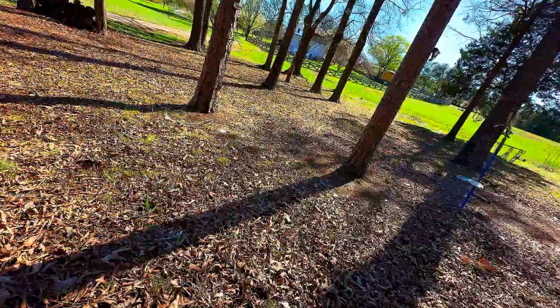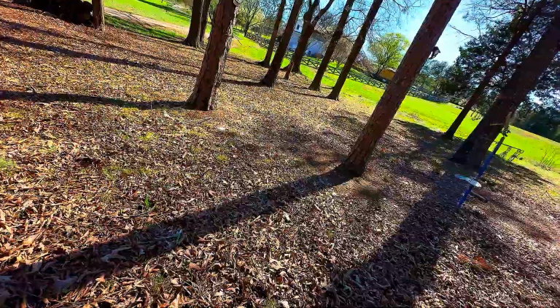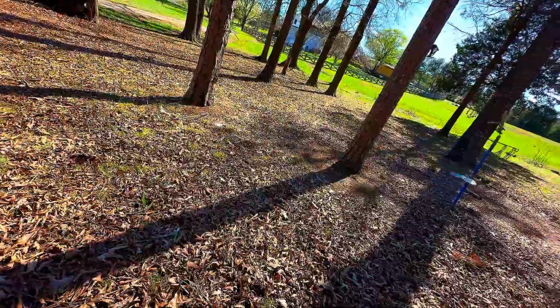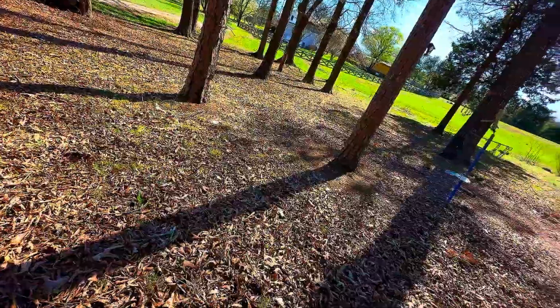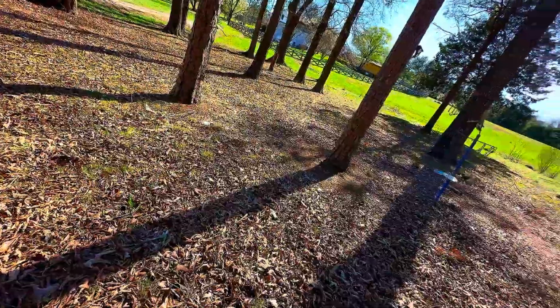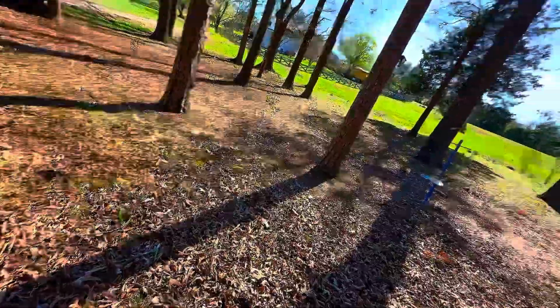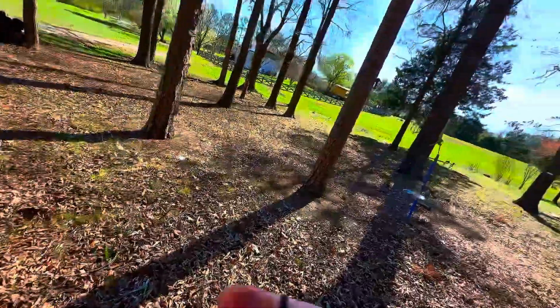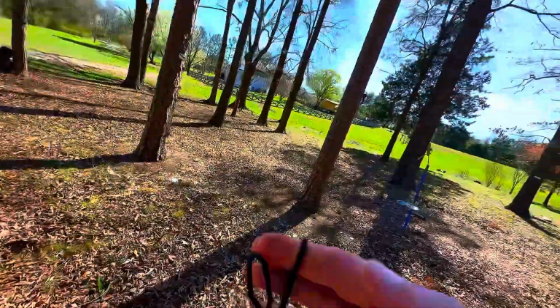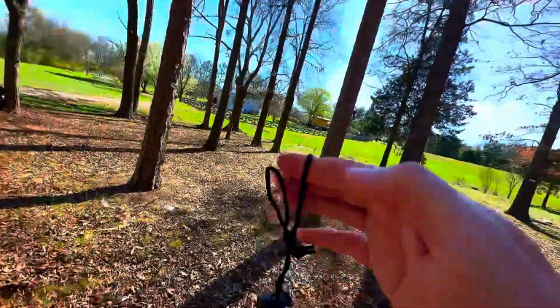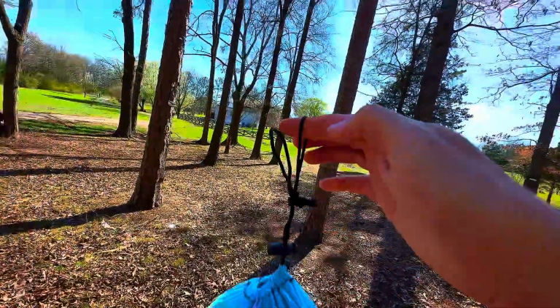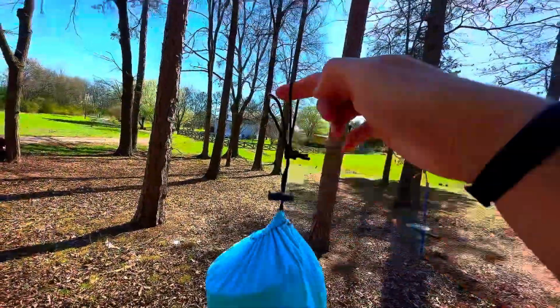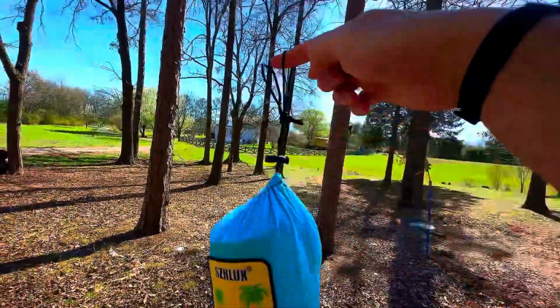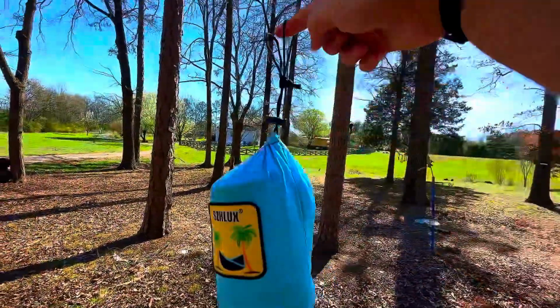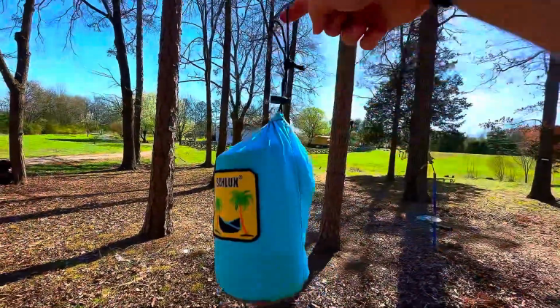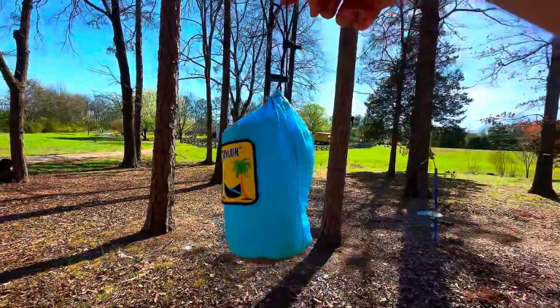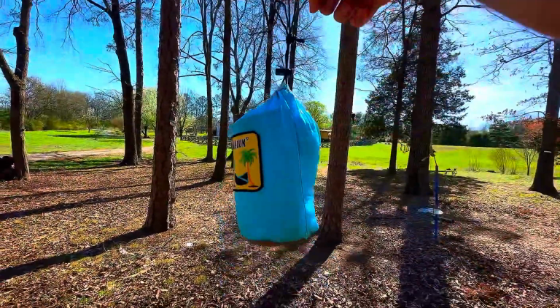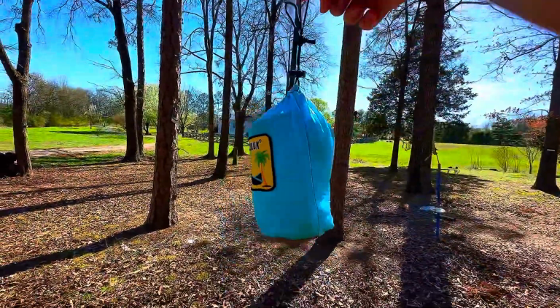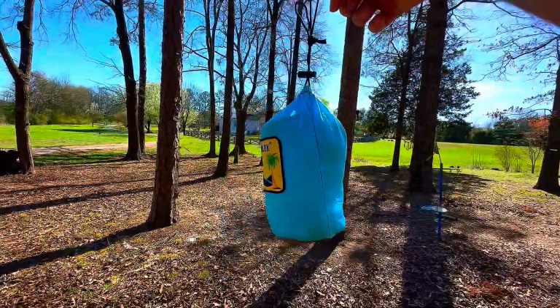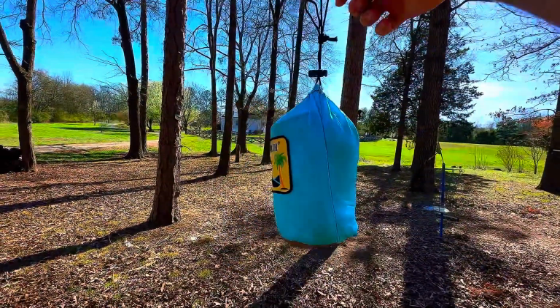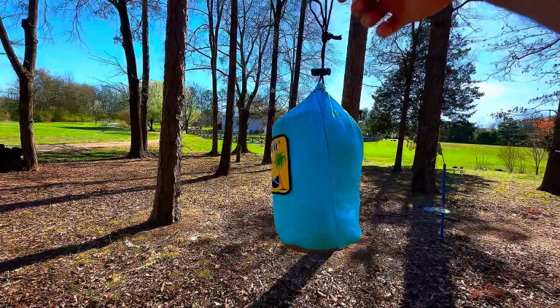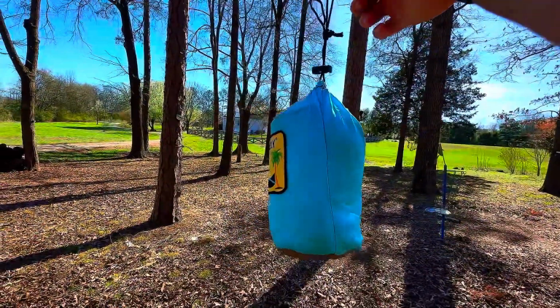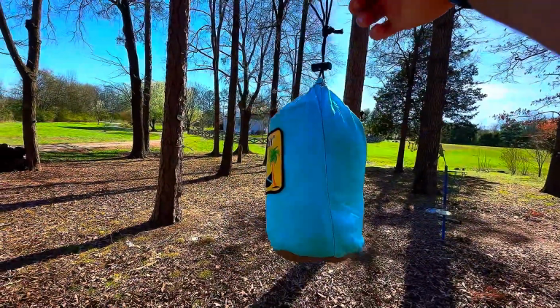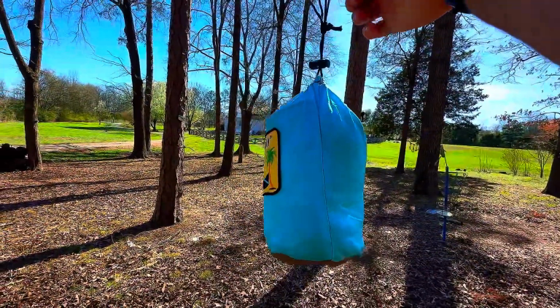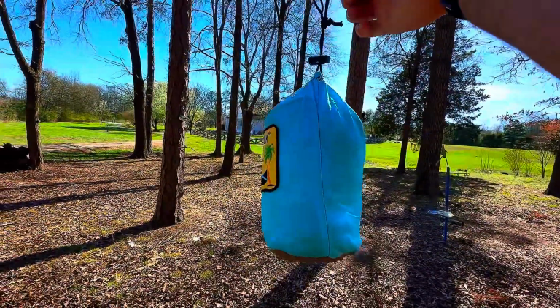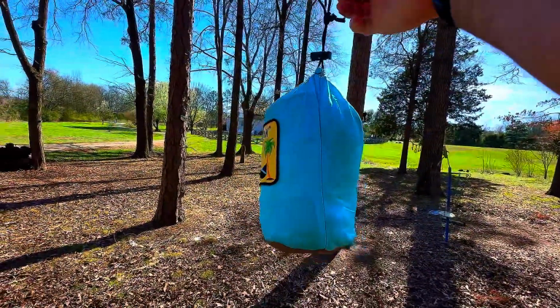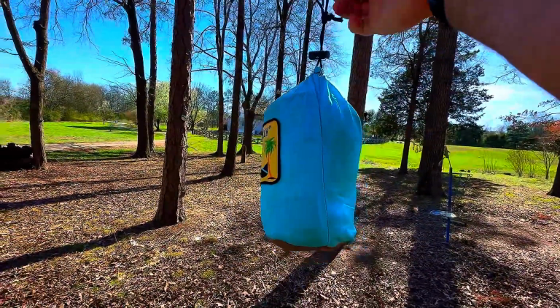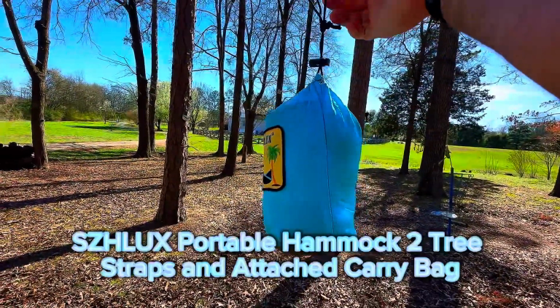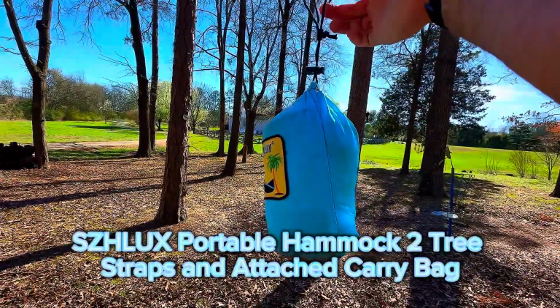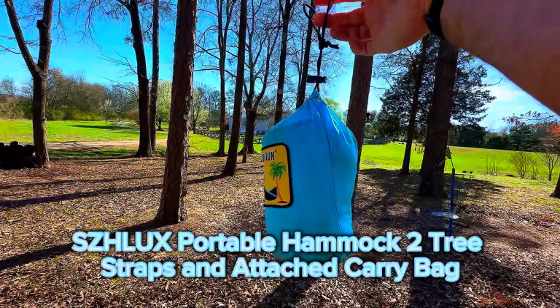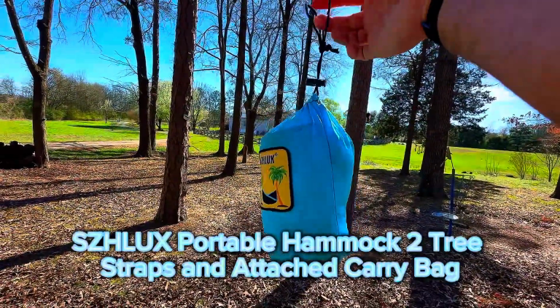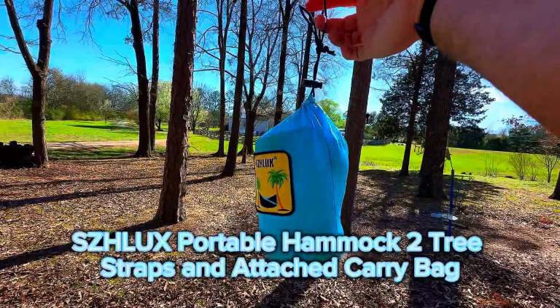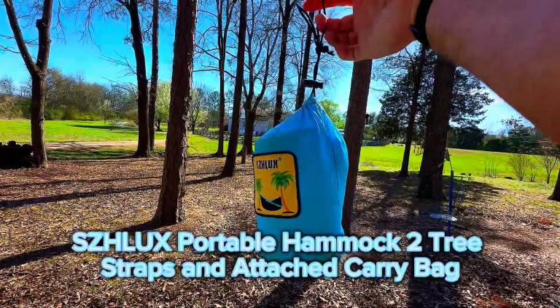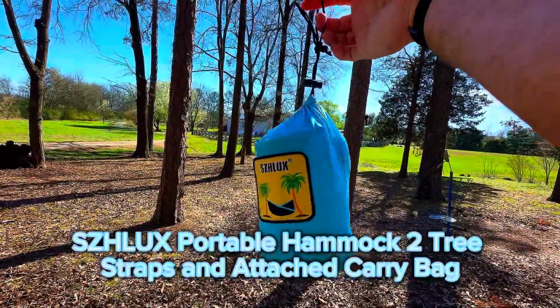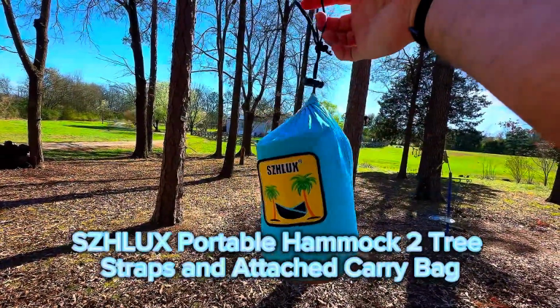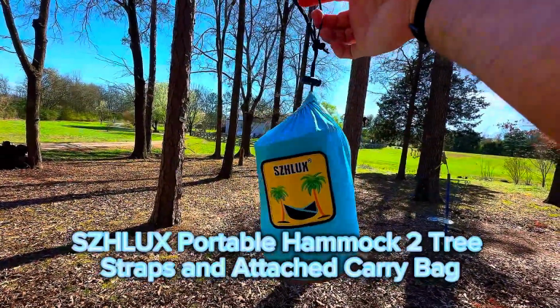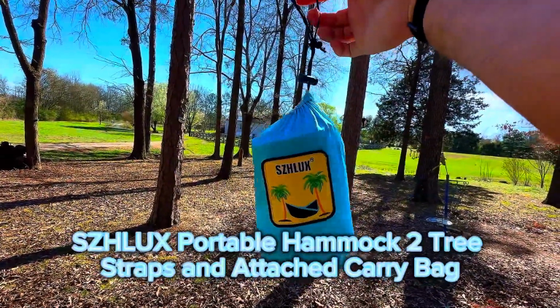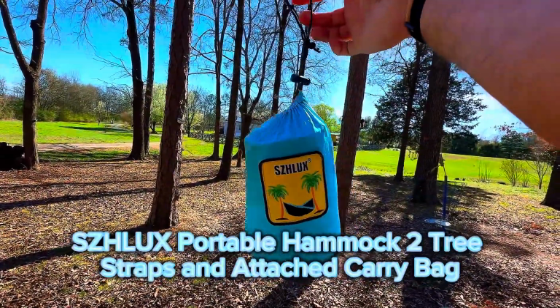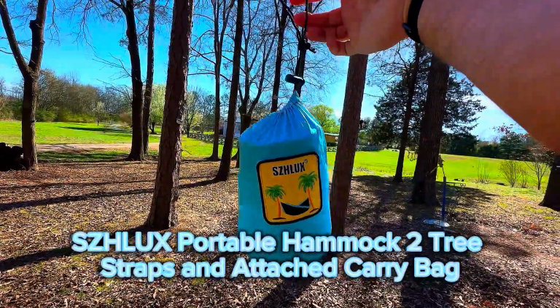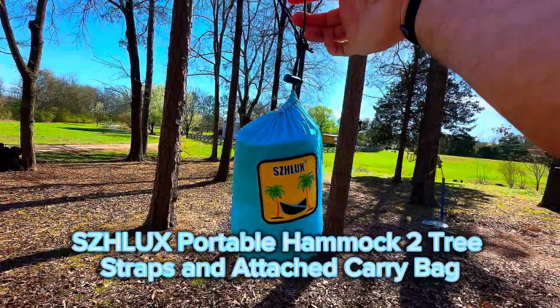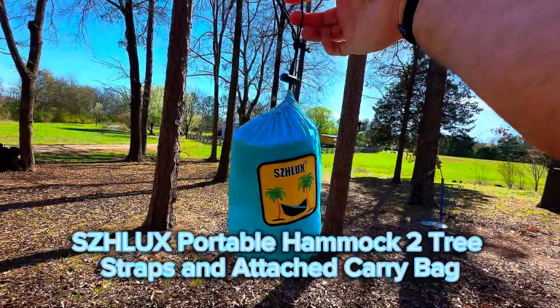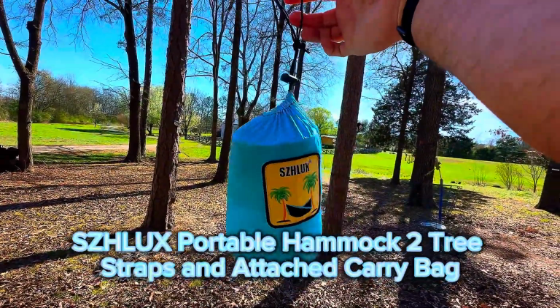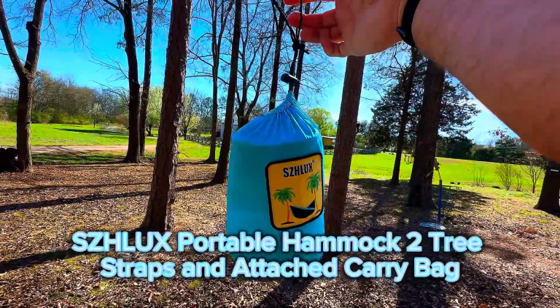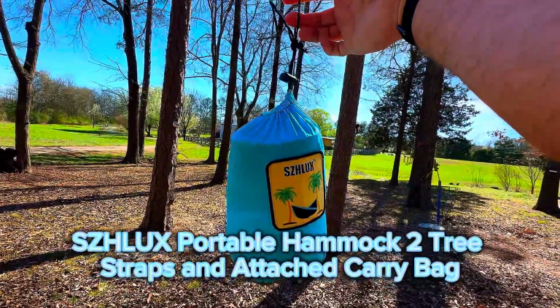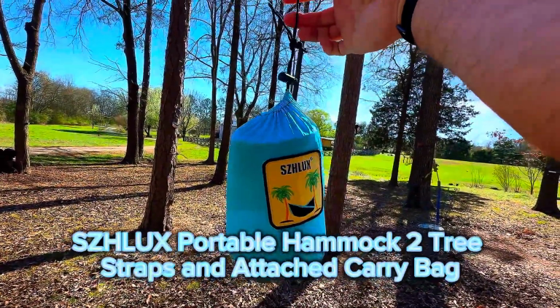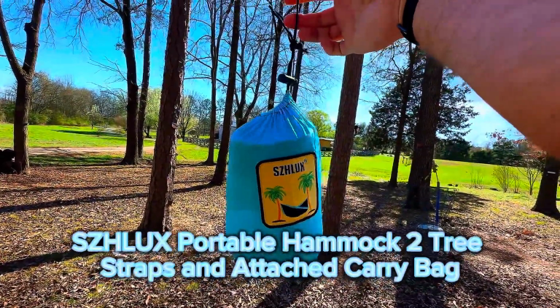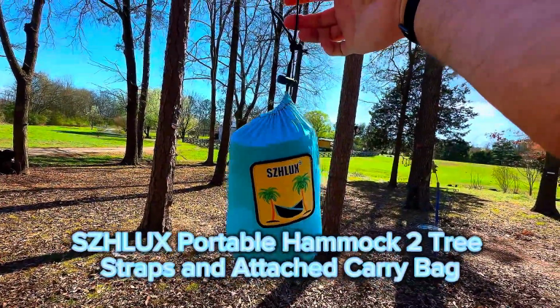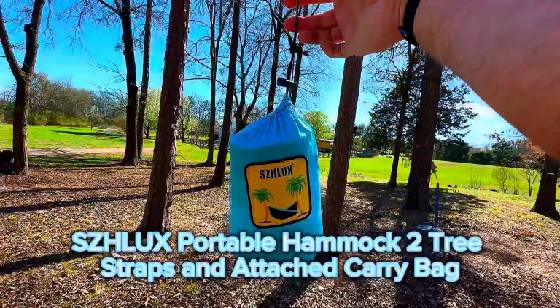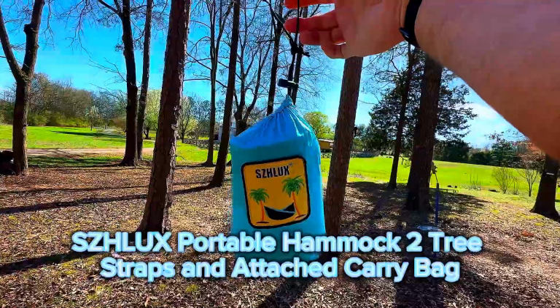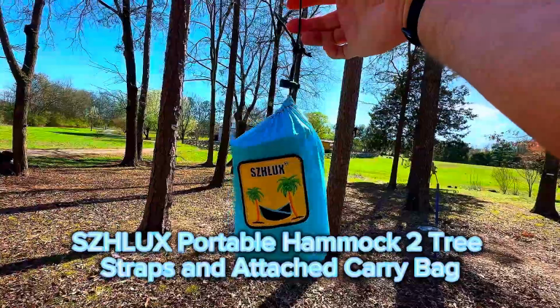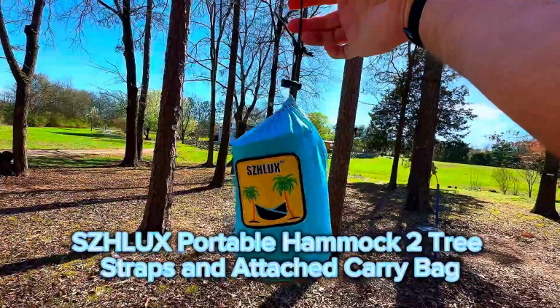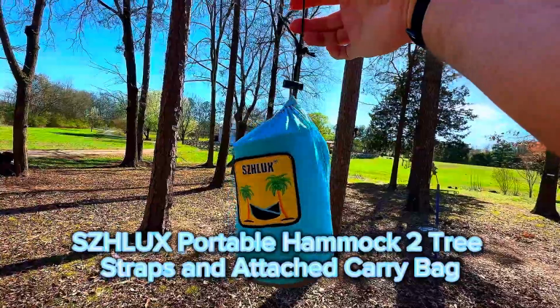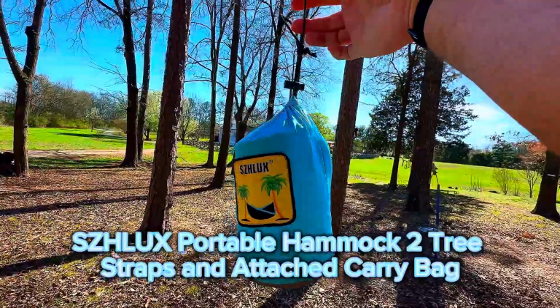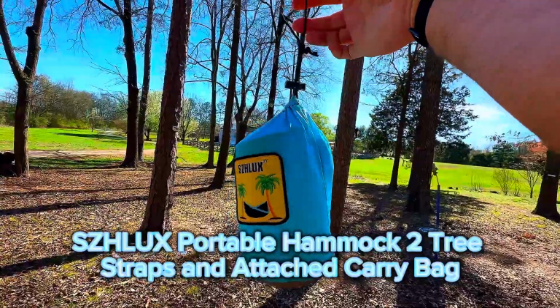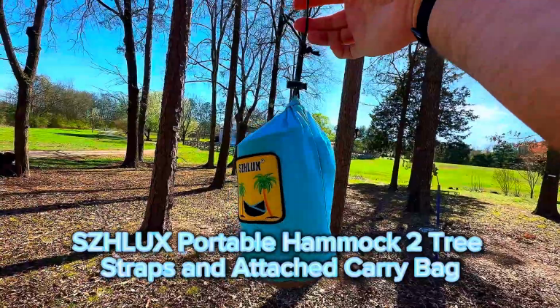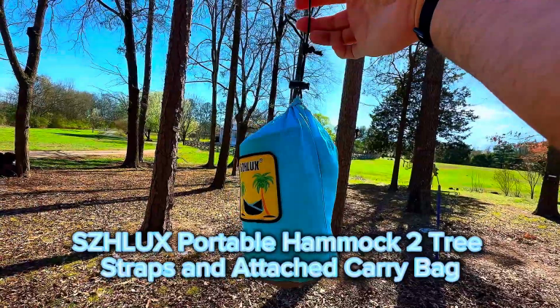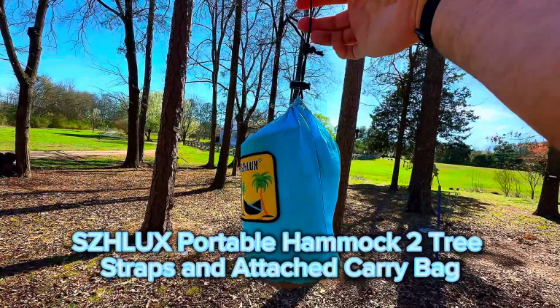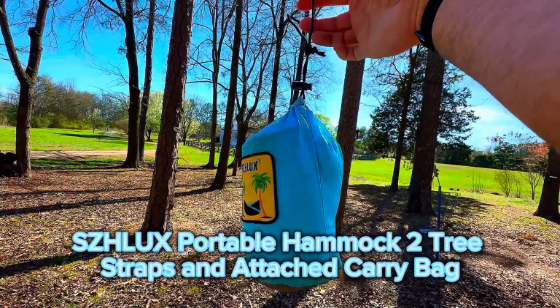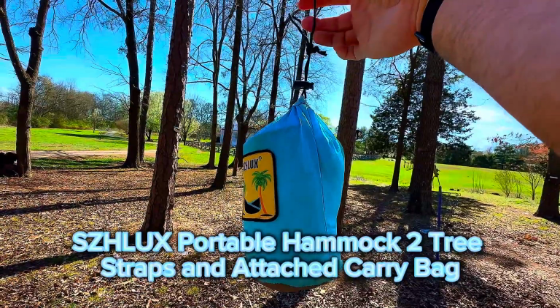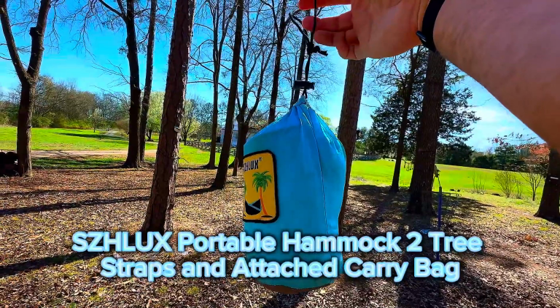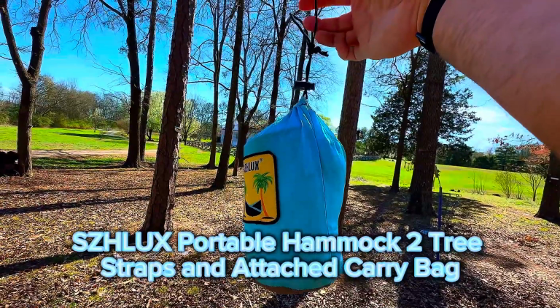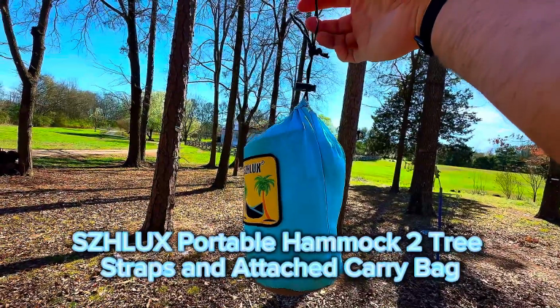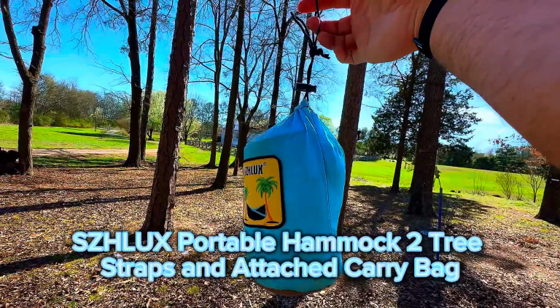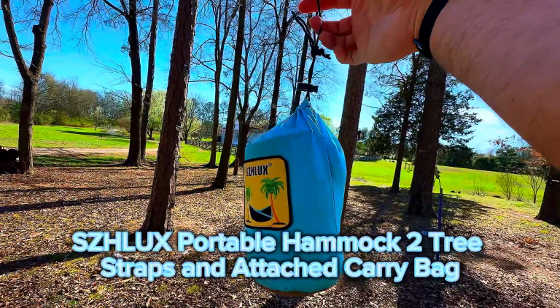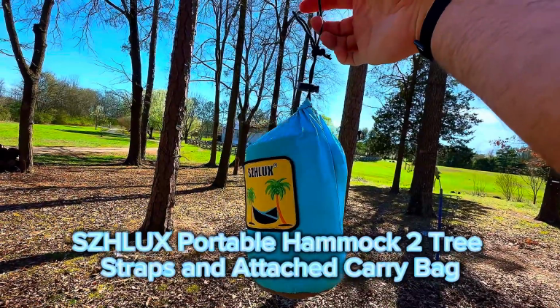Hey, Ryan here with RKT Reviews, and today we're looking at this portable hammock that comes with two tree straps and this attached carrying bag.